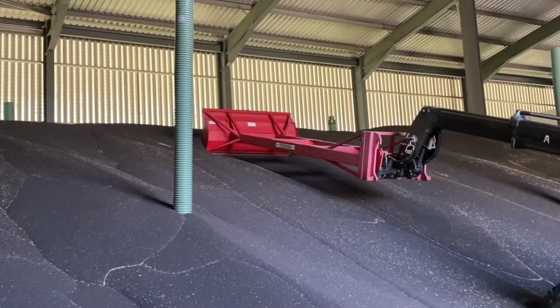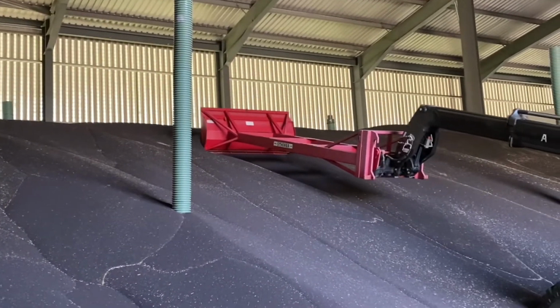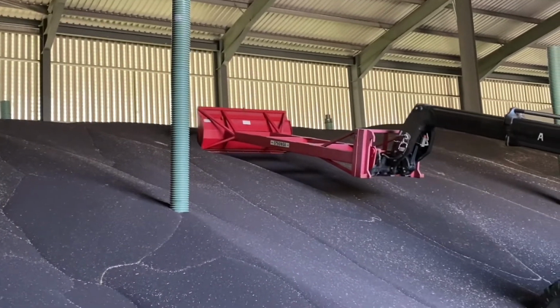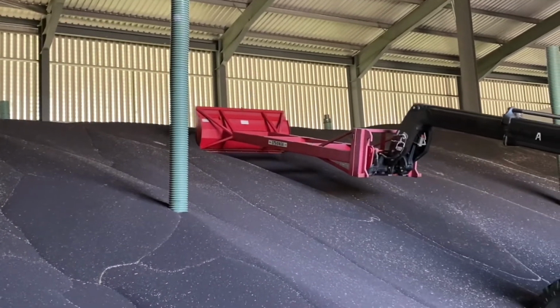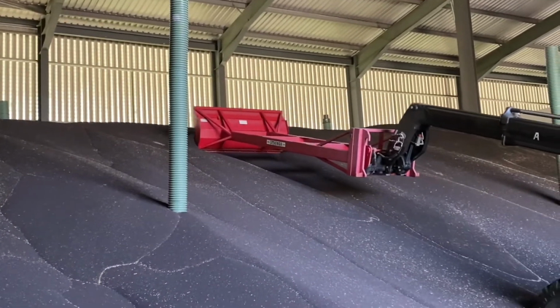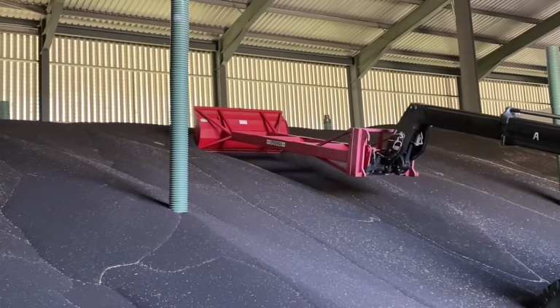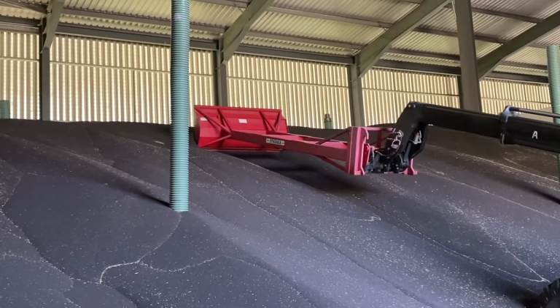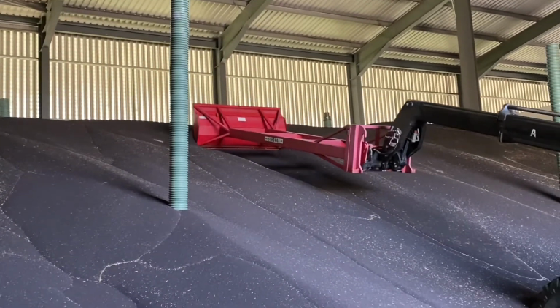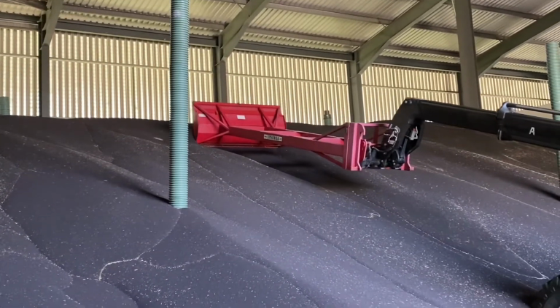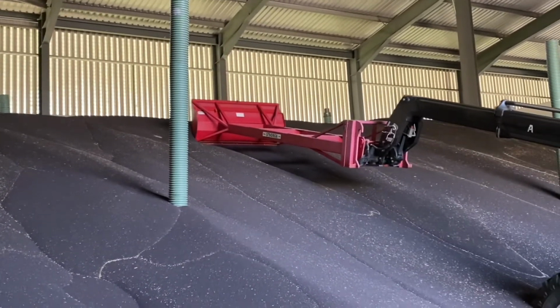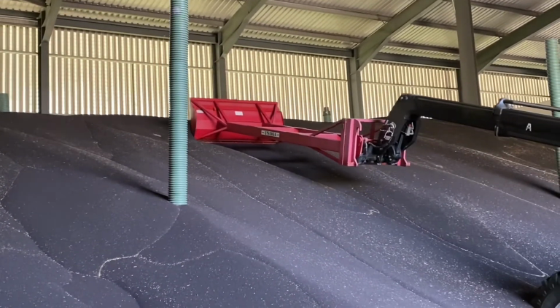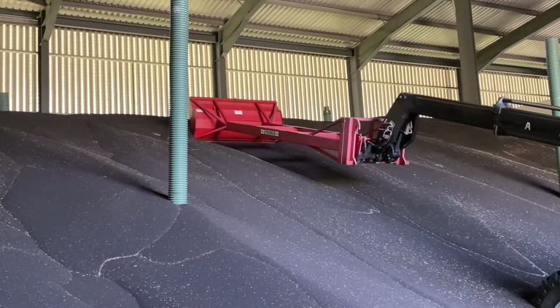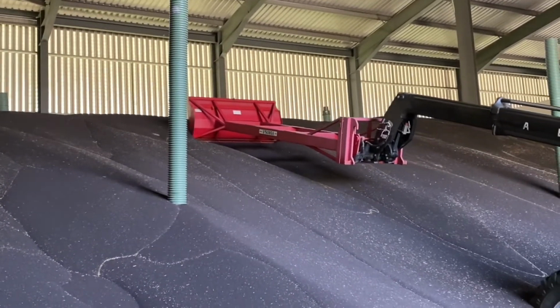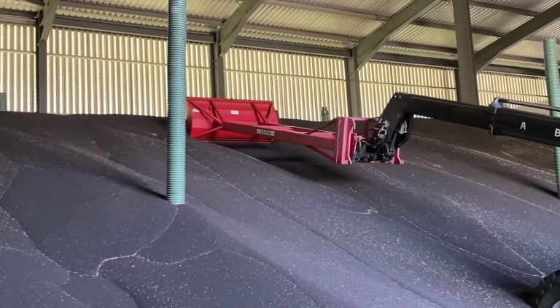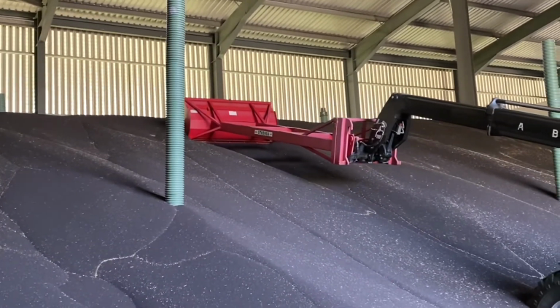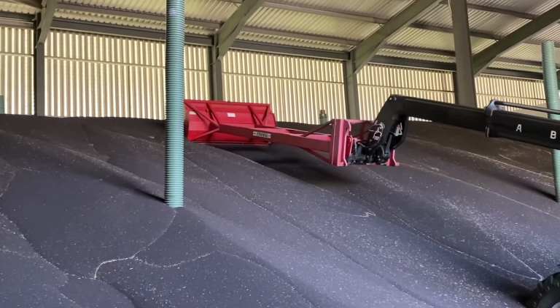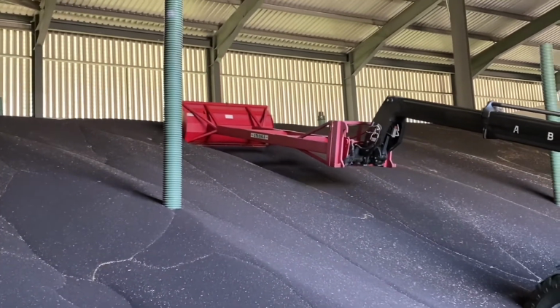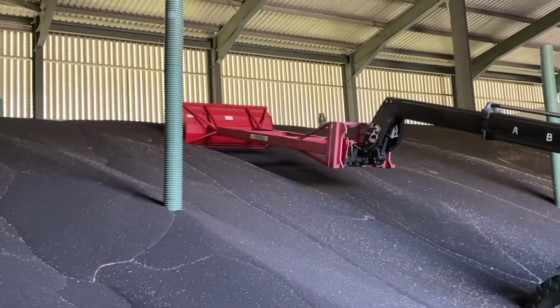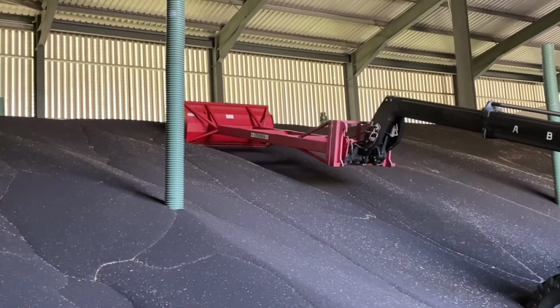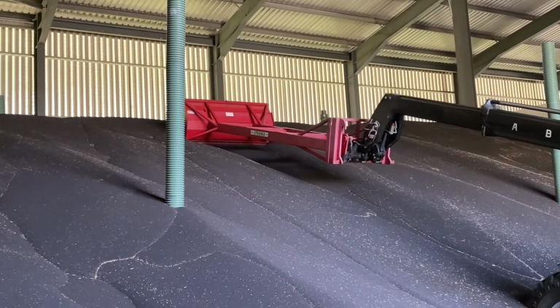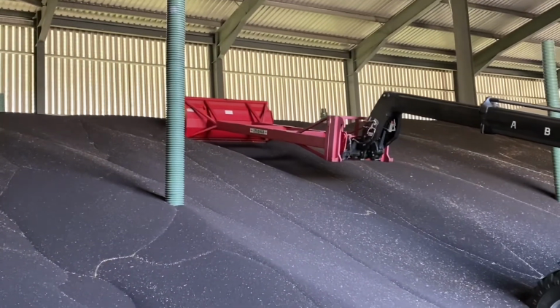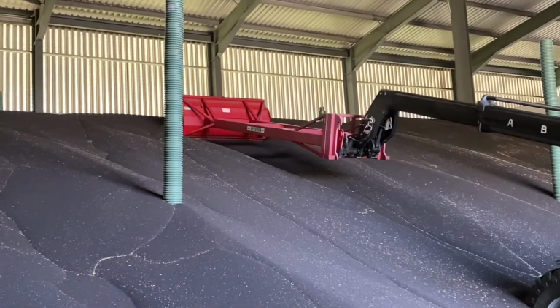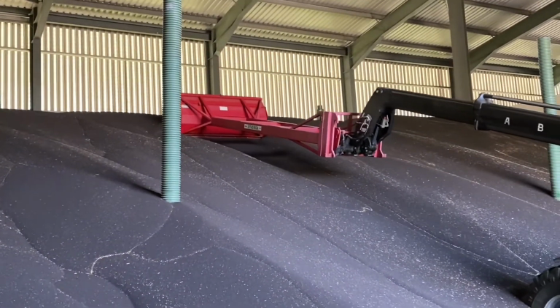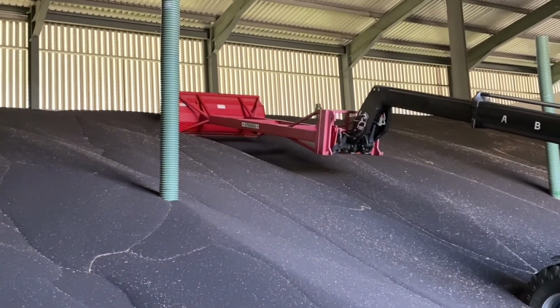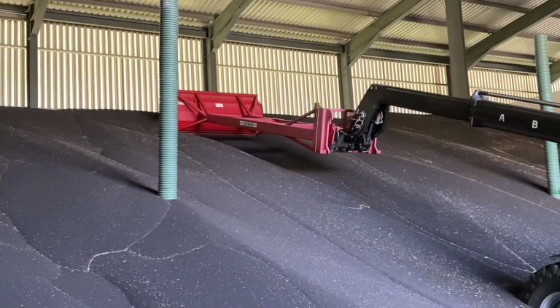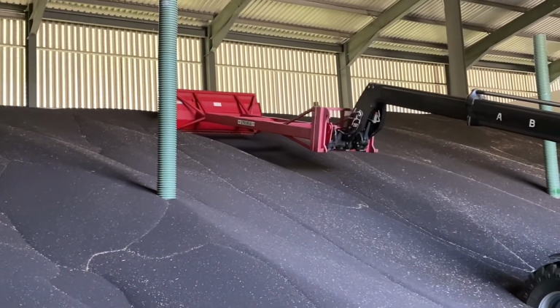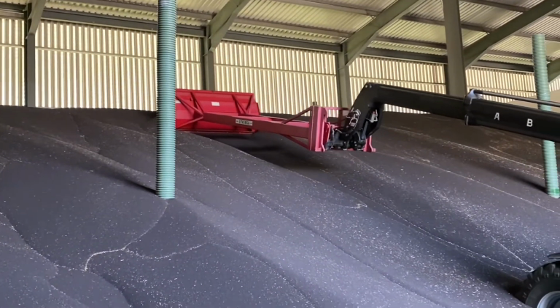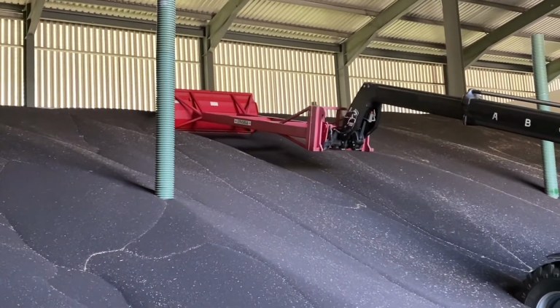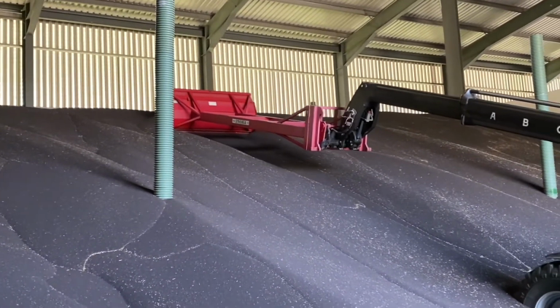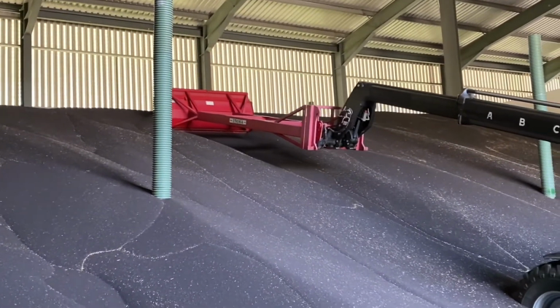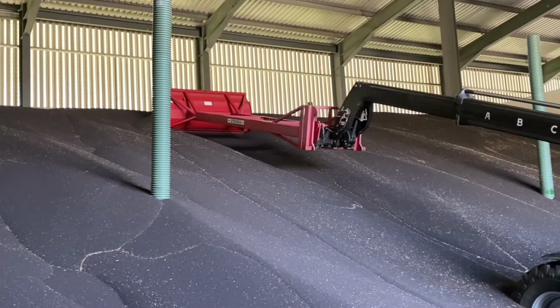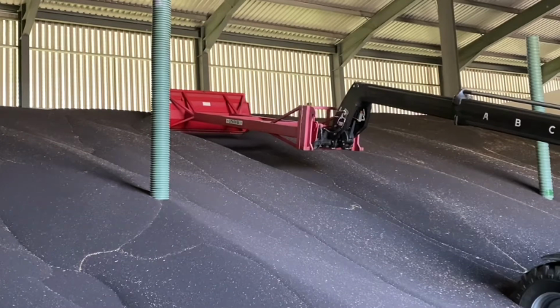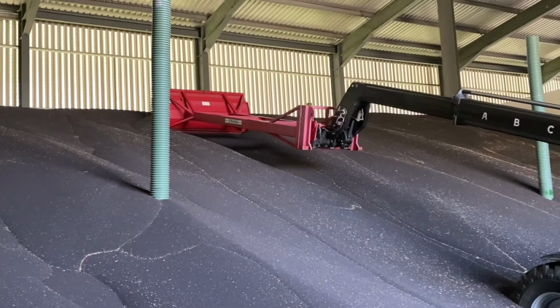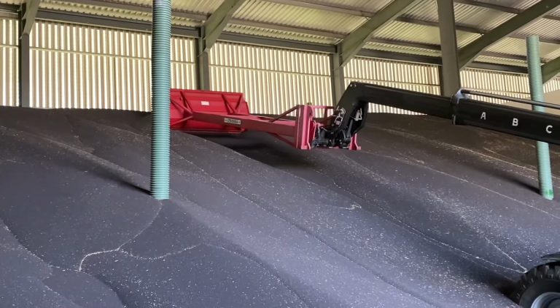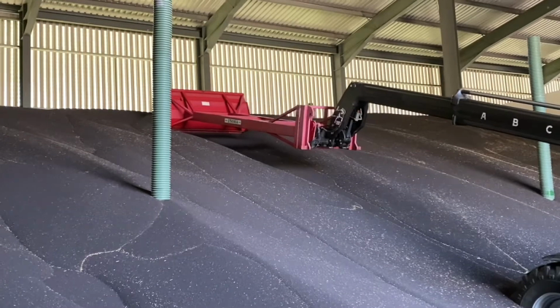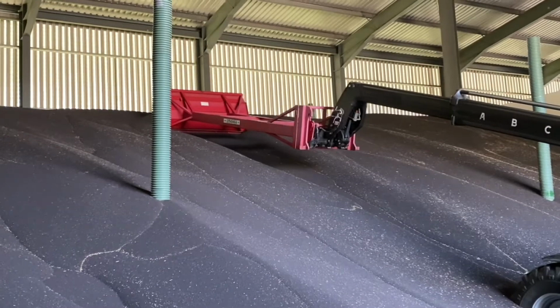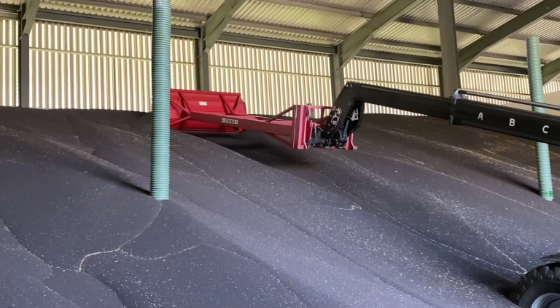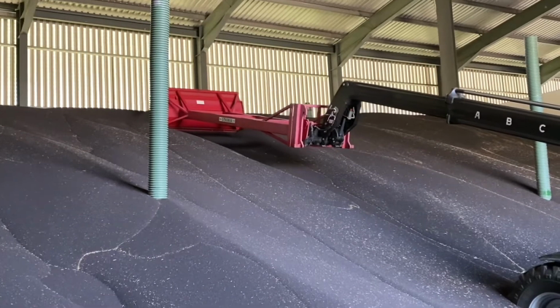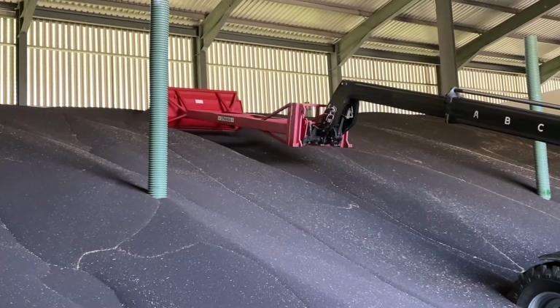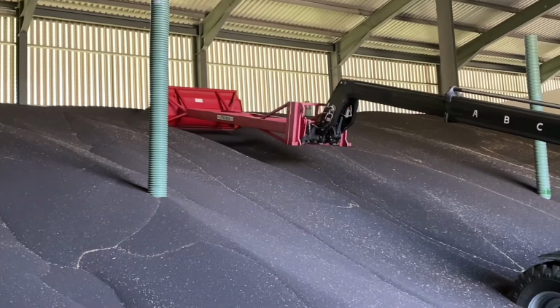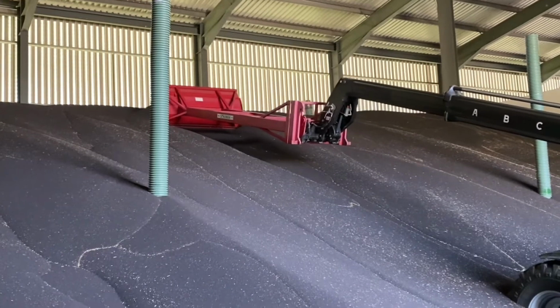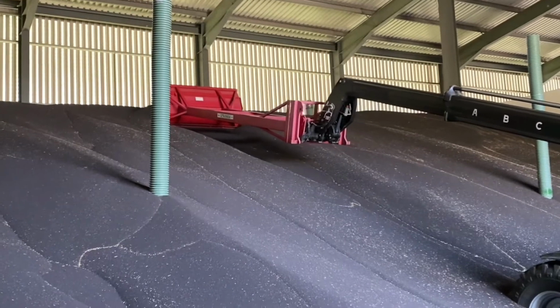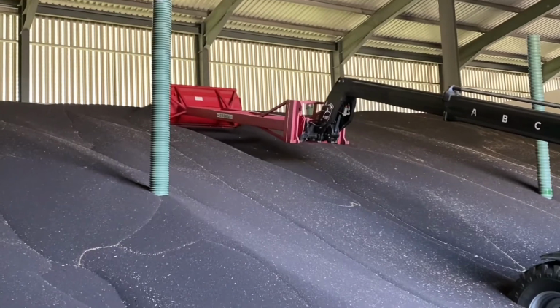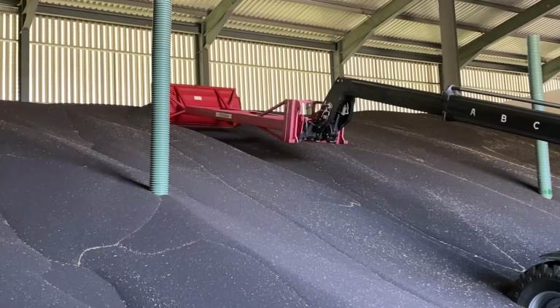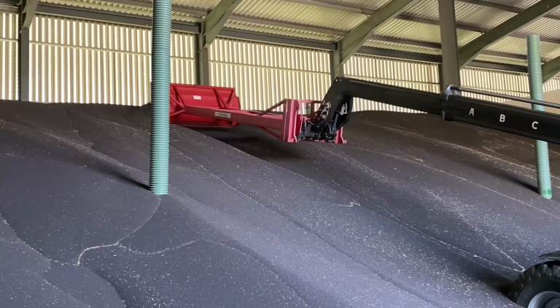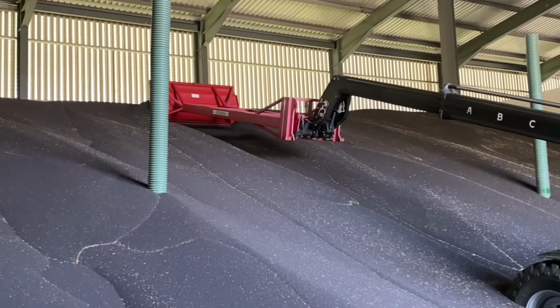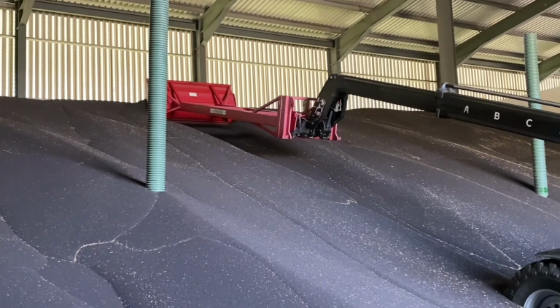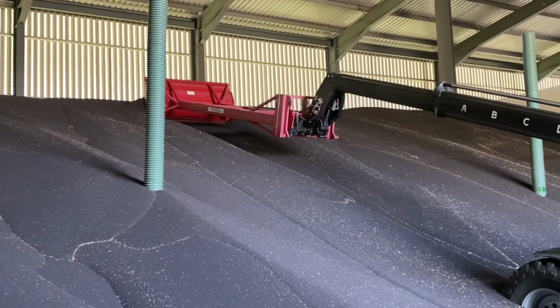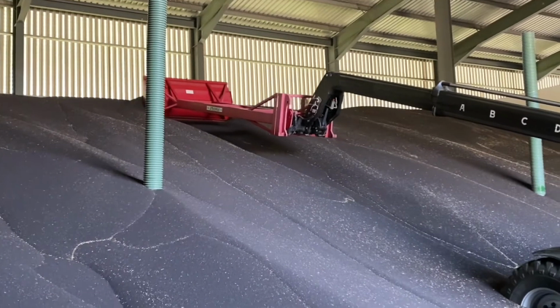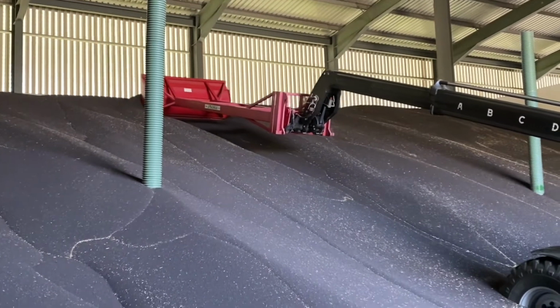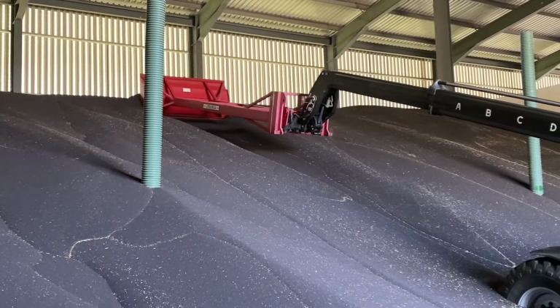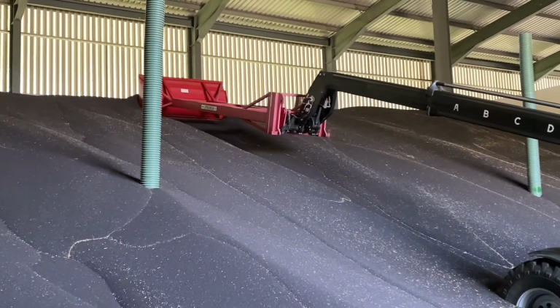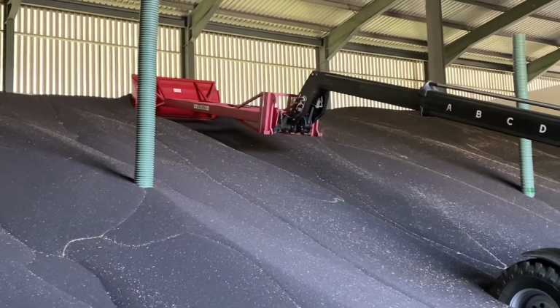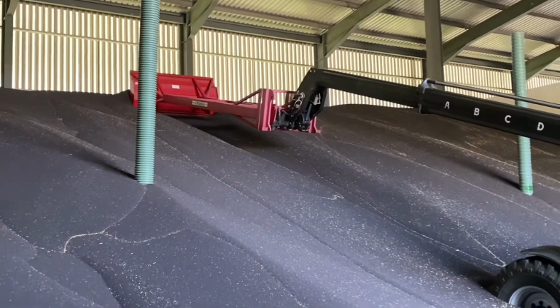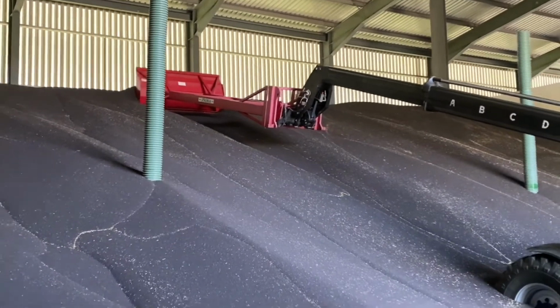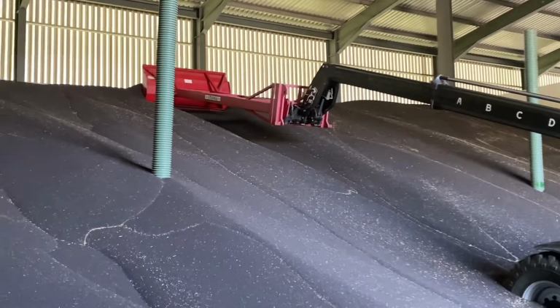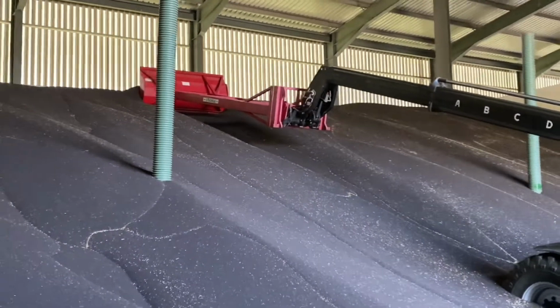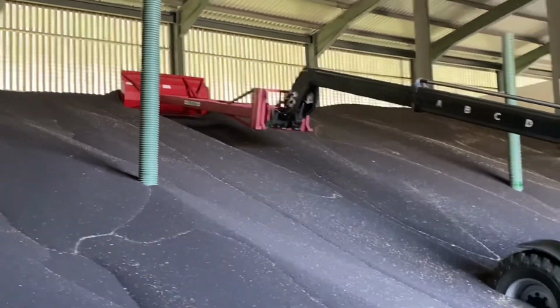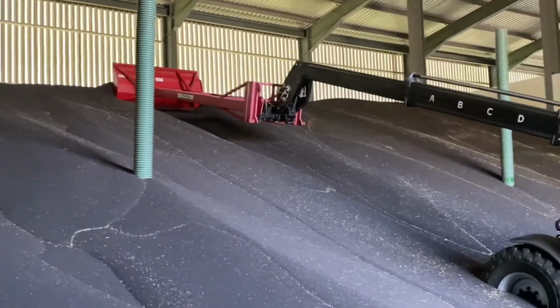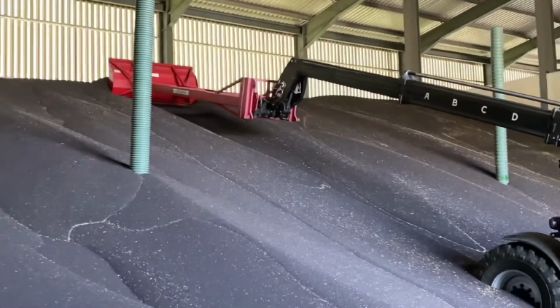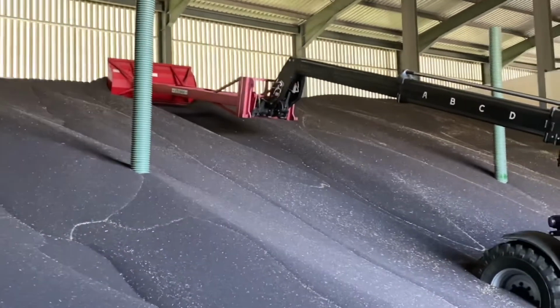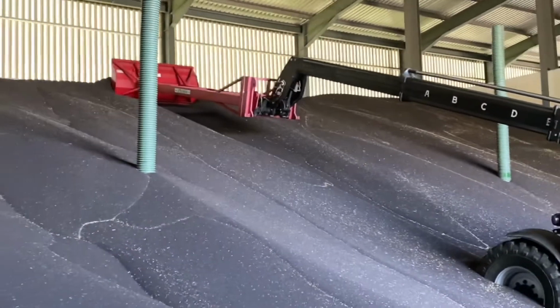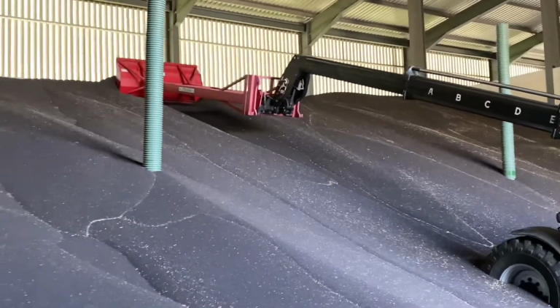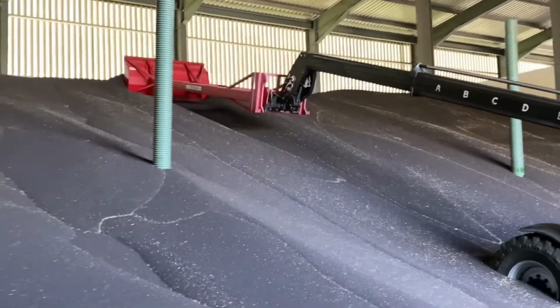The temperature this has come in at is anywhere between 20 and 30 degrees, depending on the temperature it was harvested.